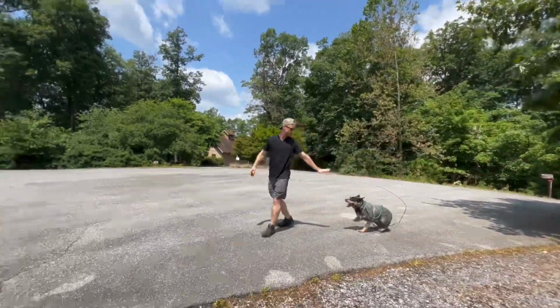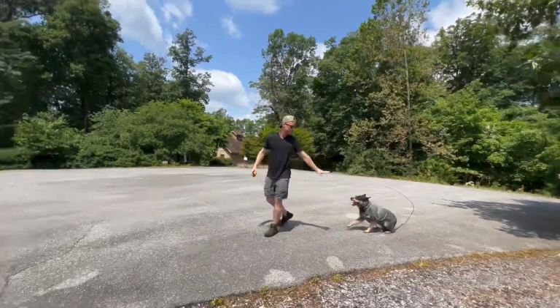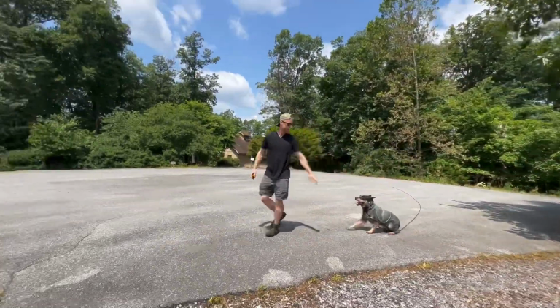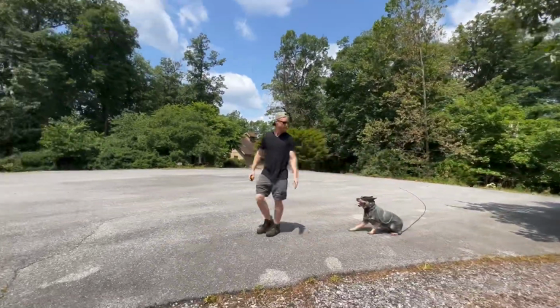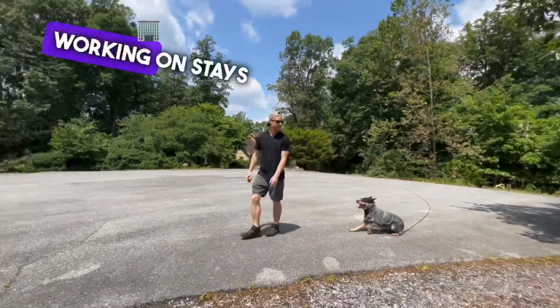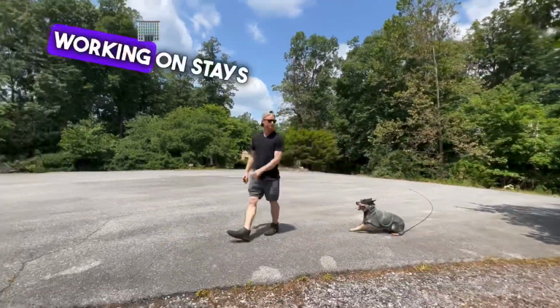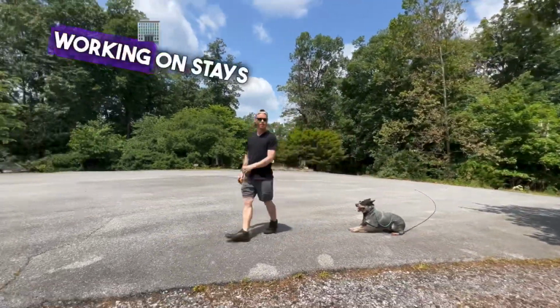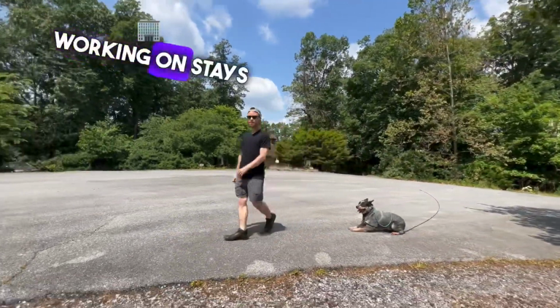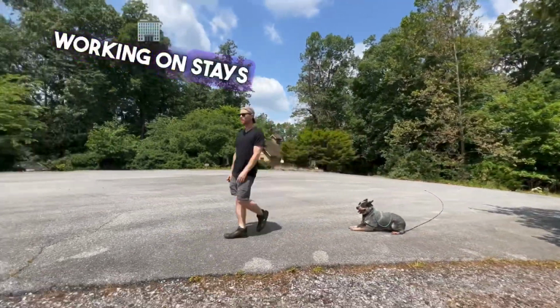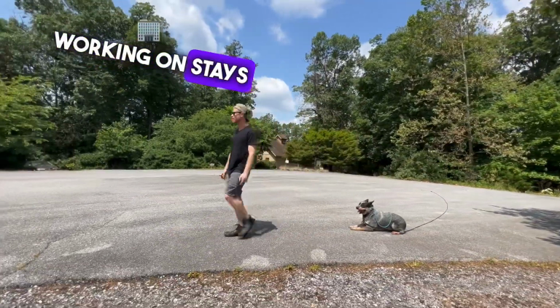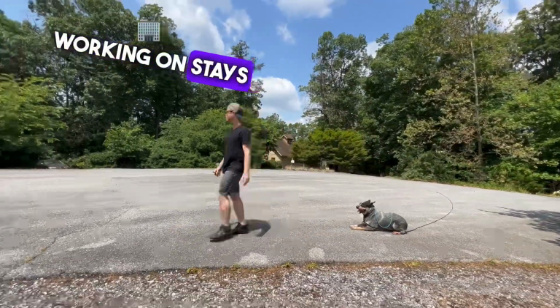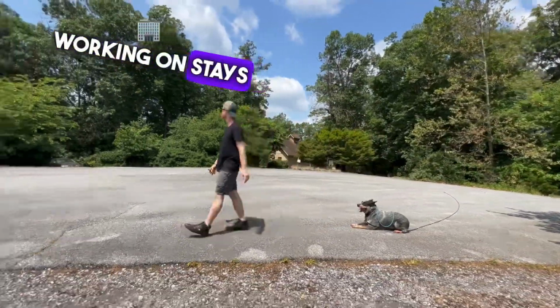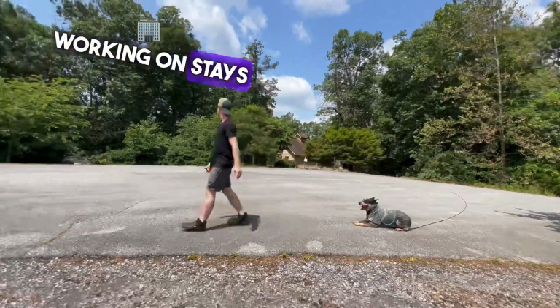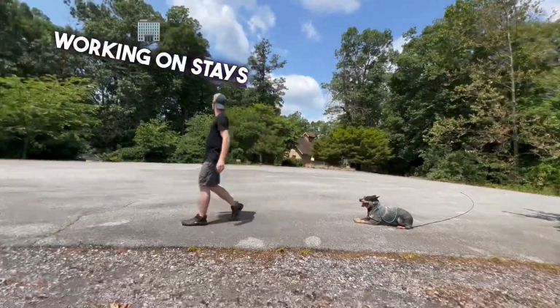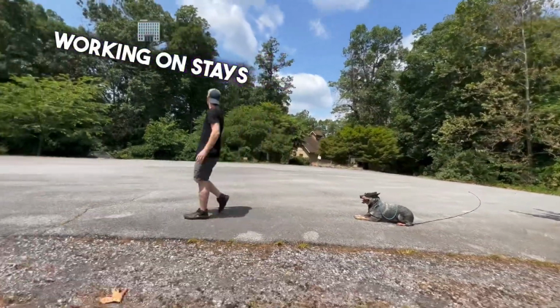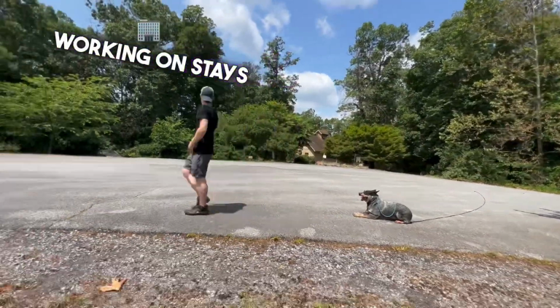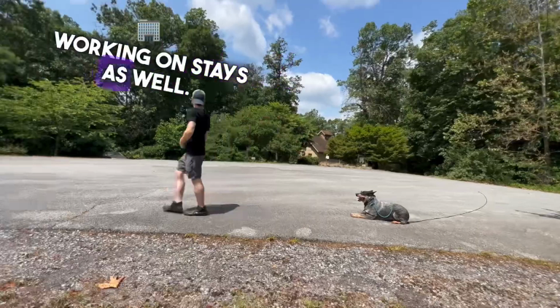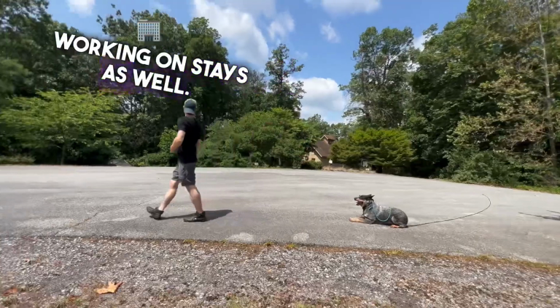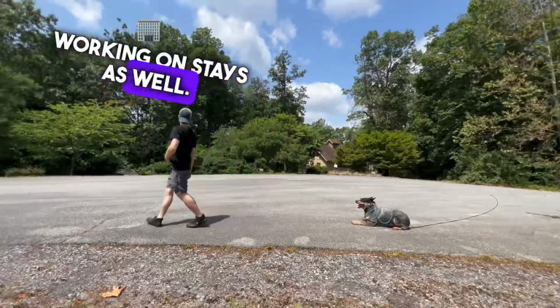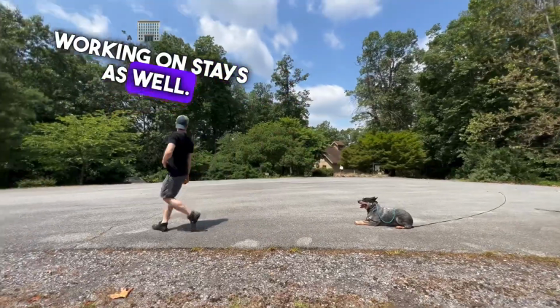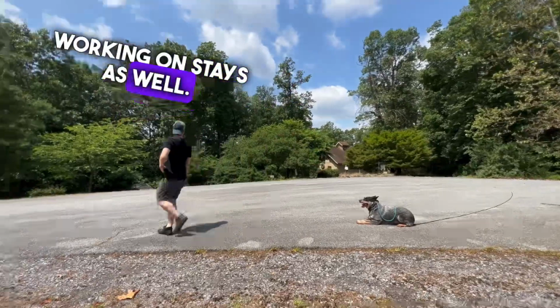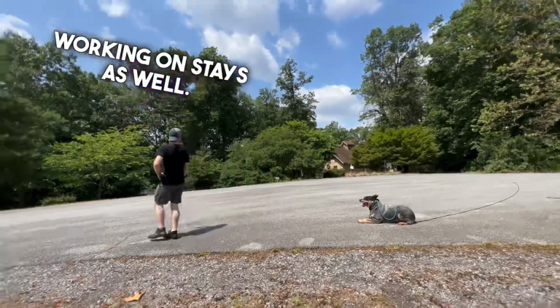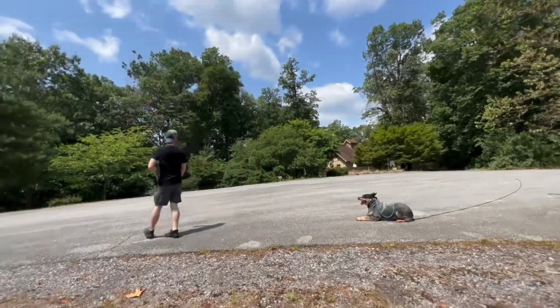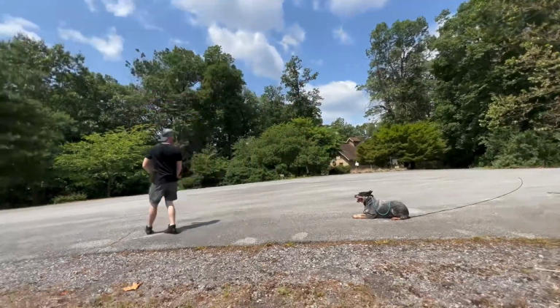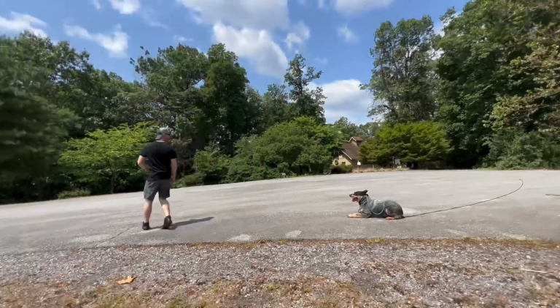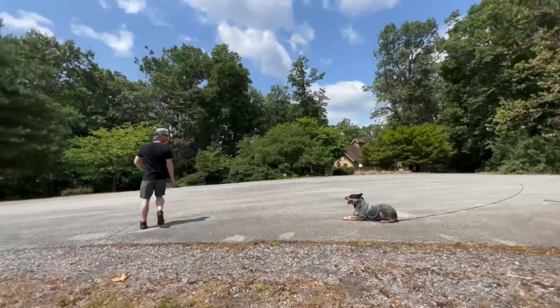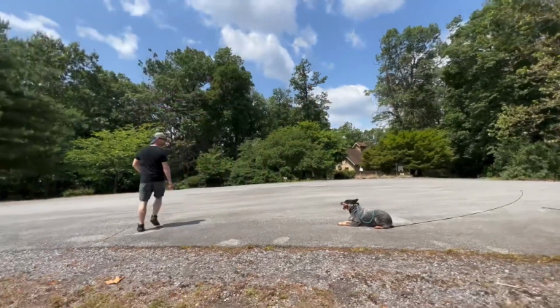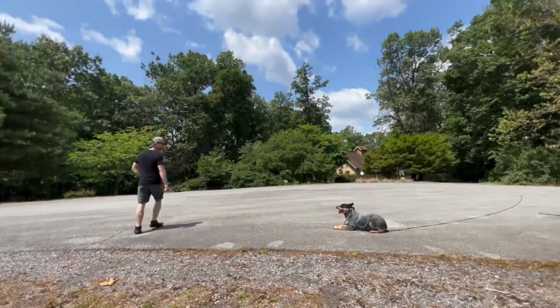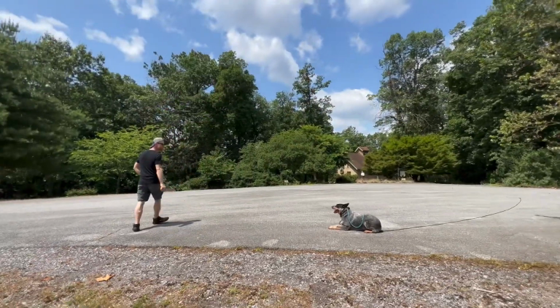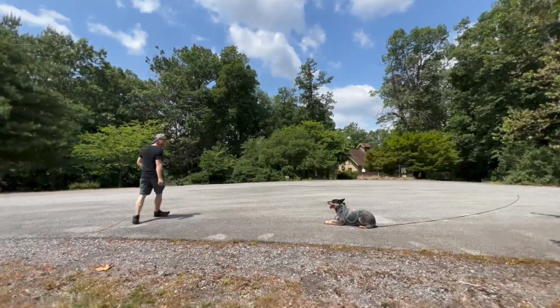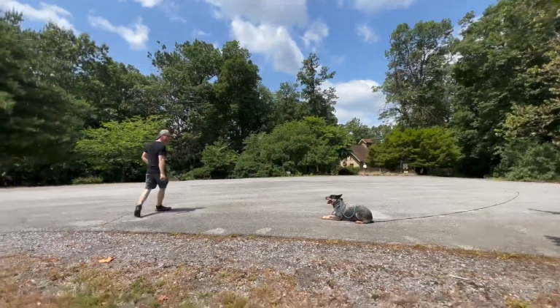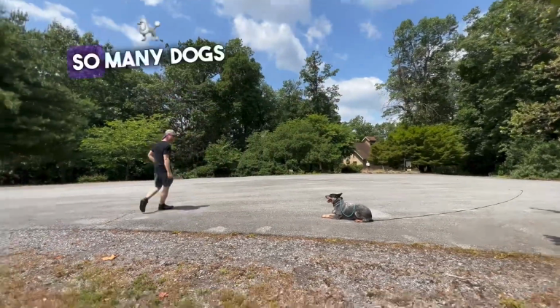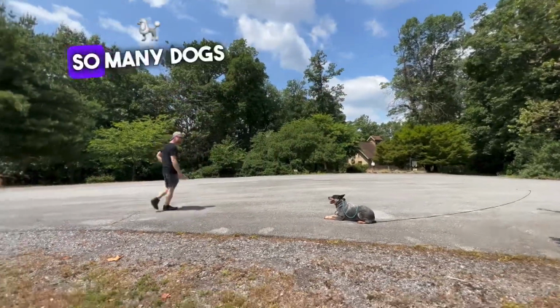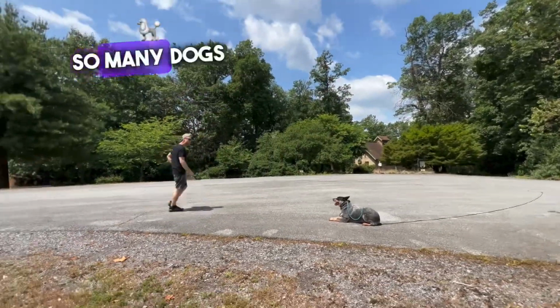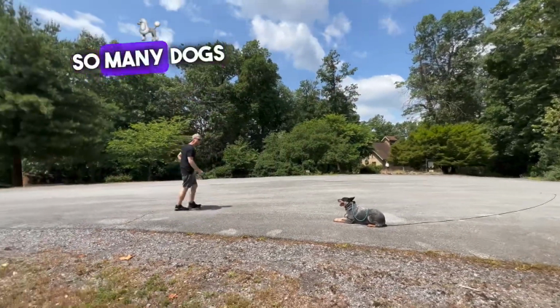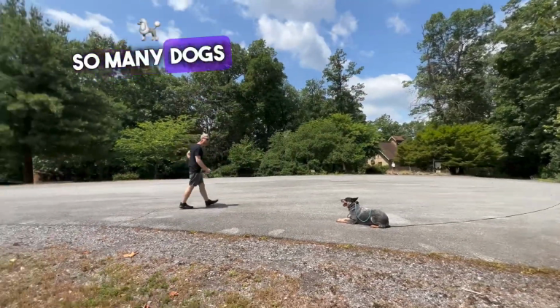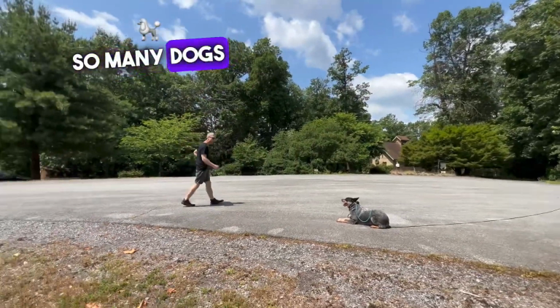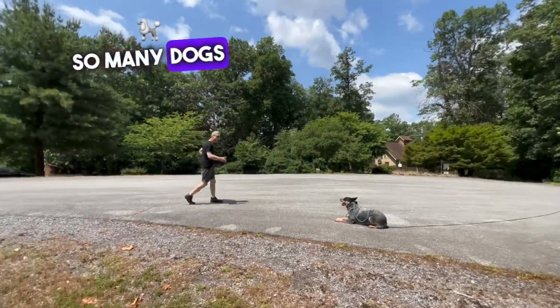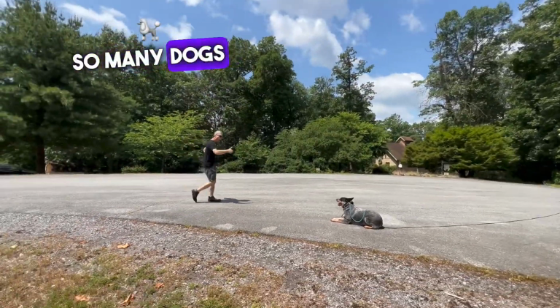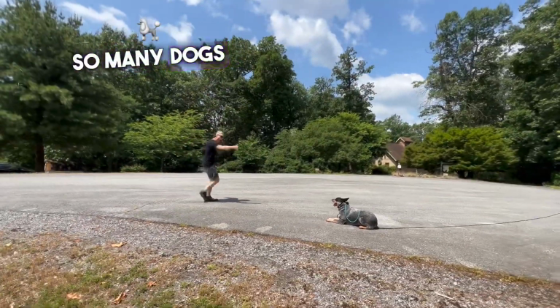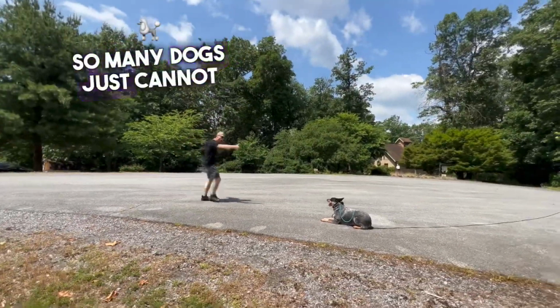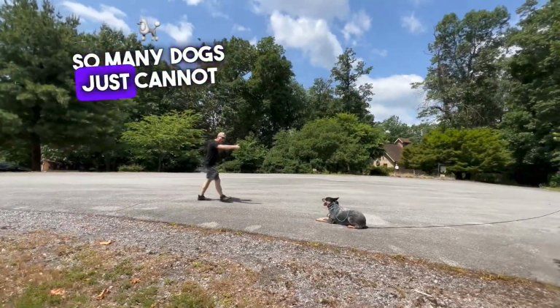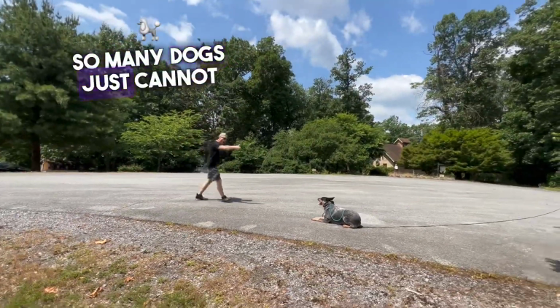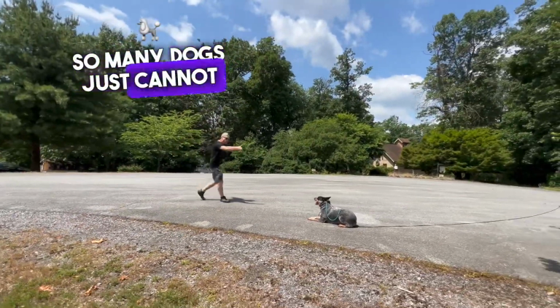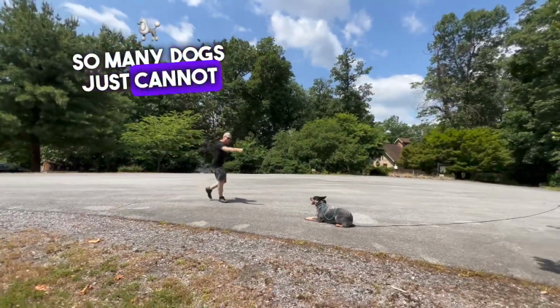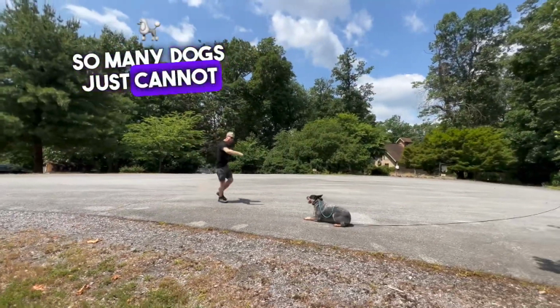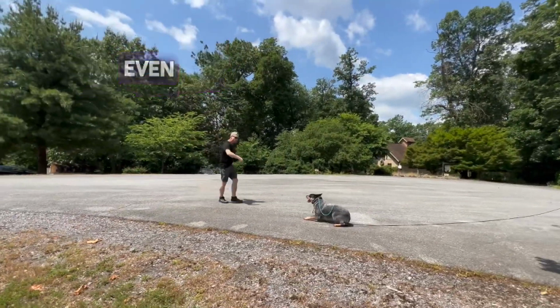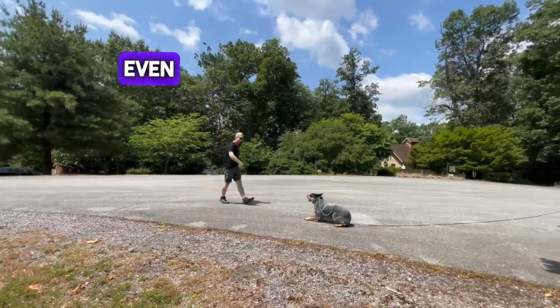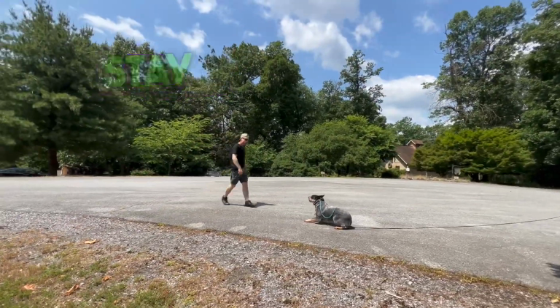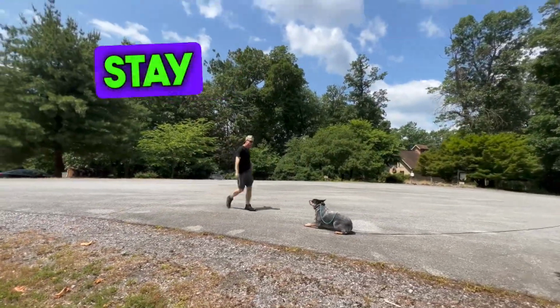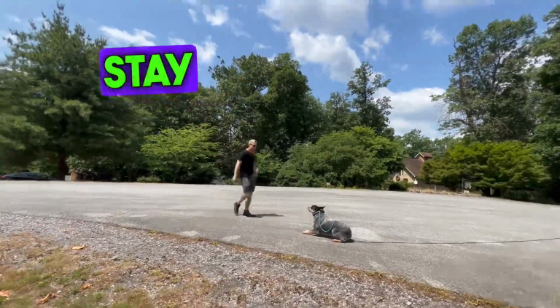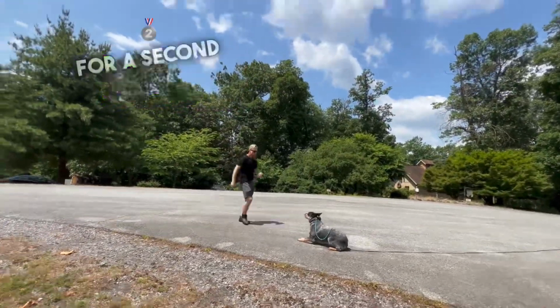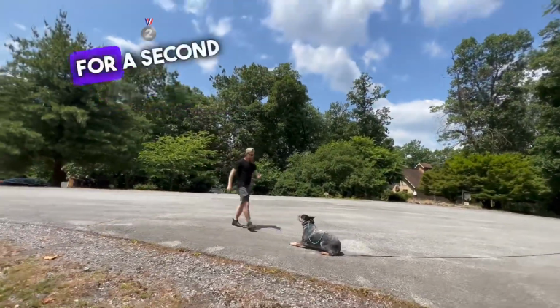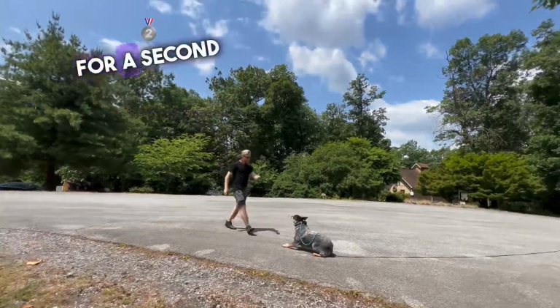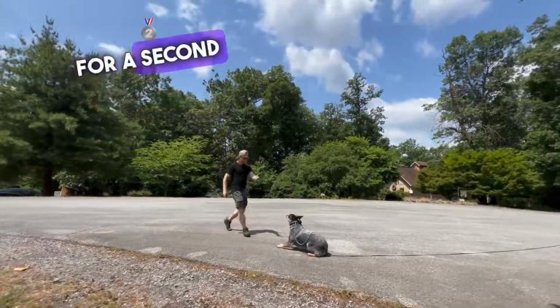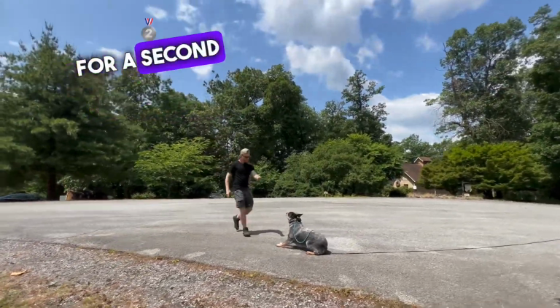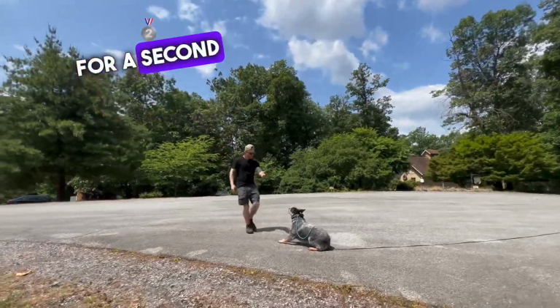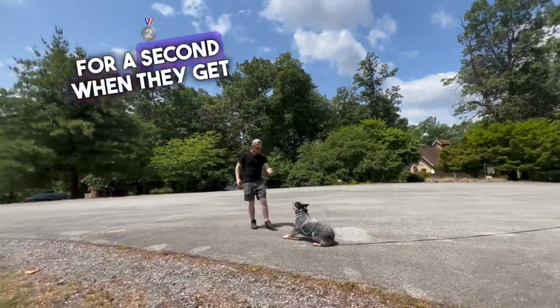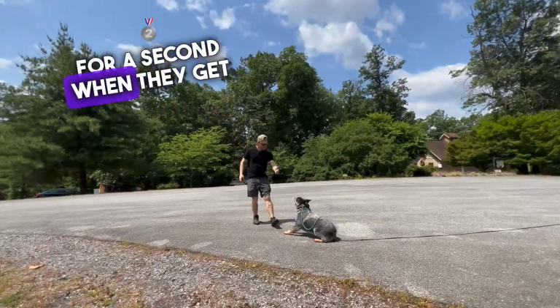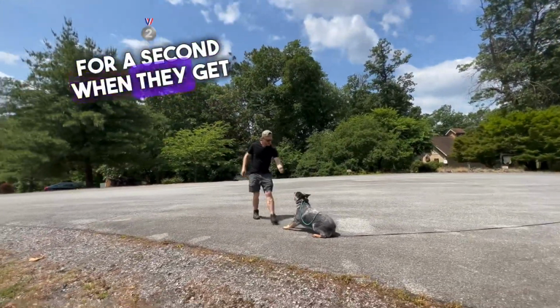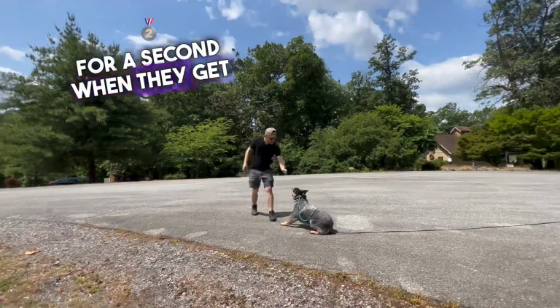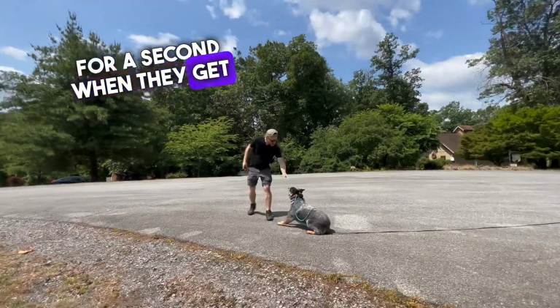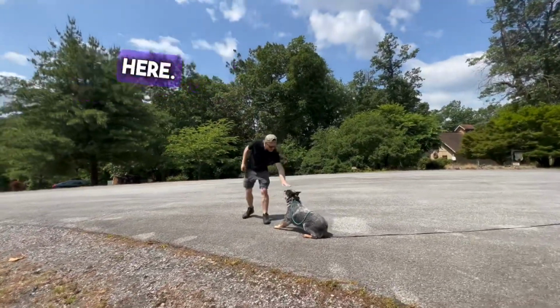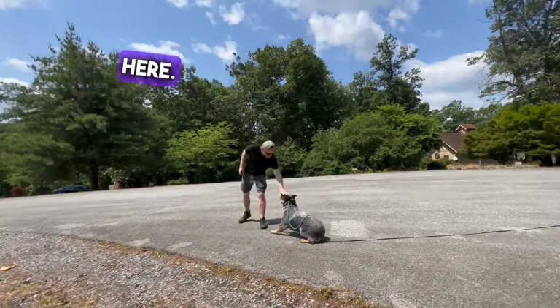Working on stays as well. So many dogs just cannot even stay for a second when they get here.